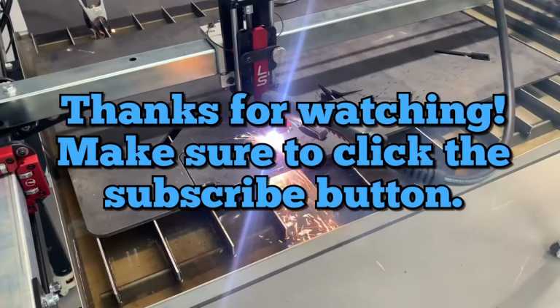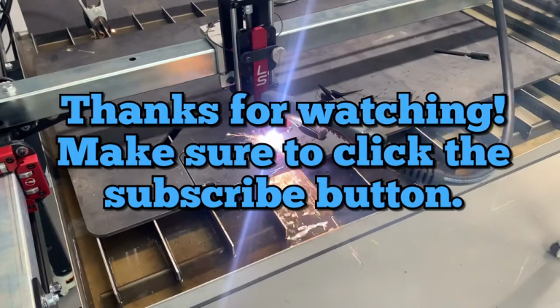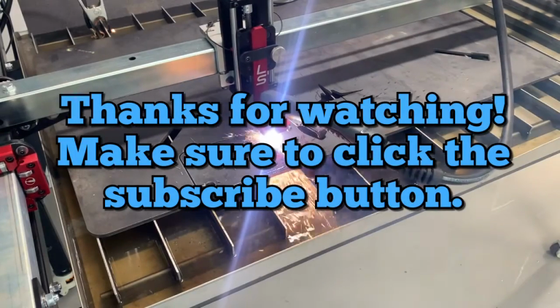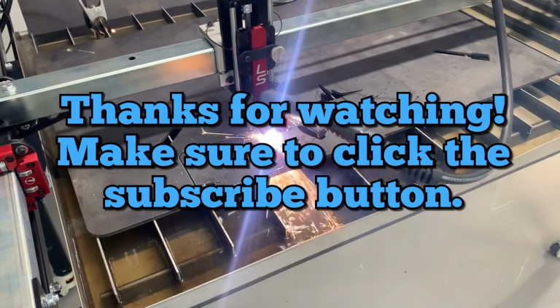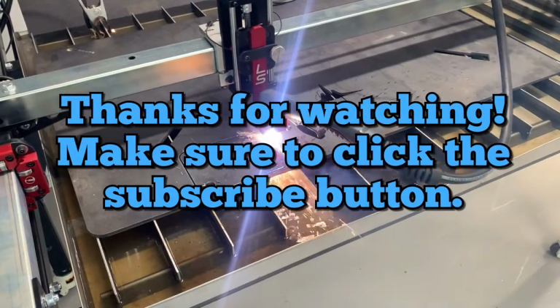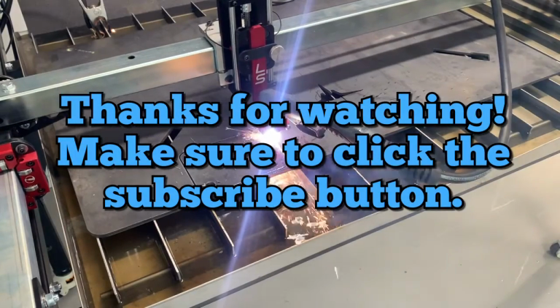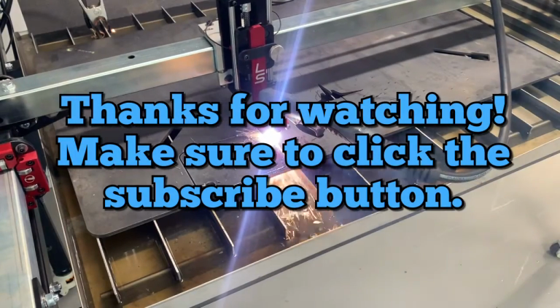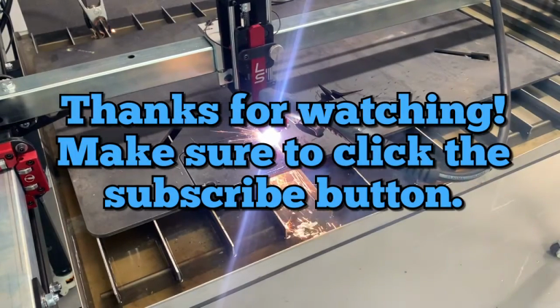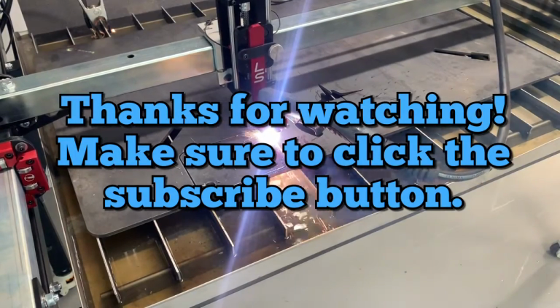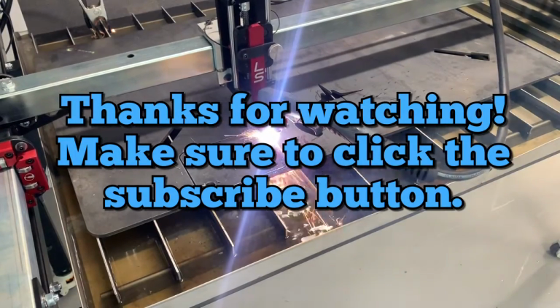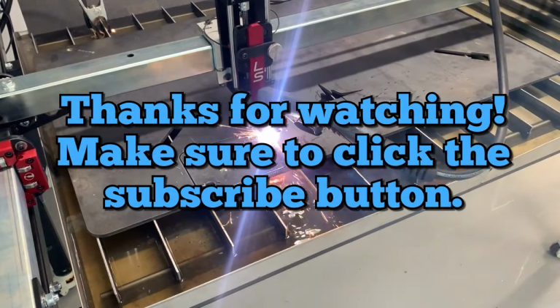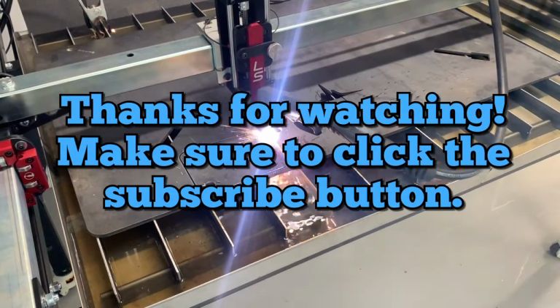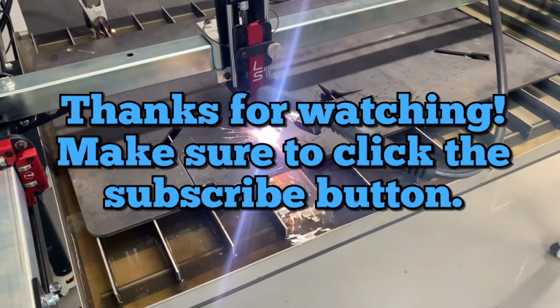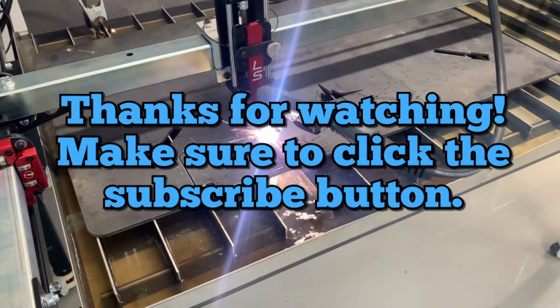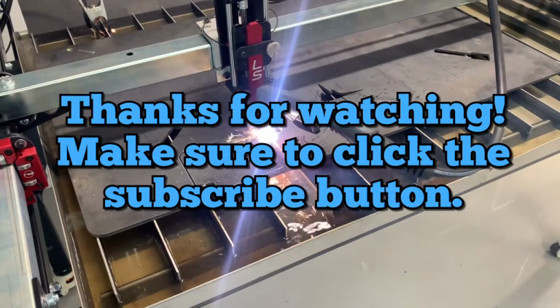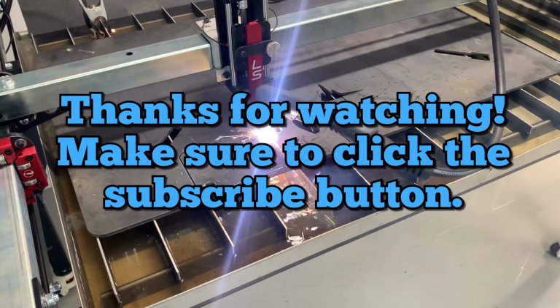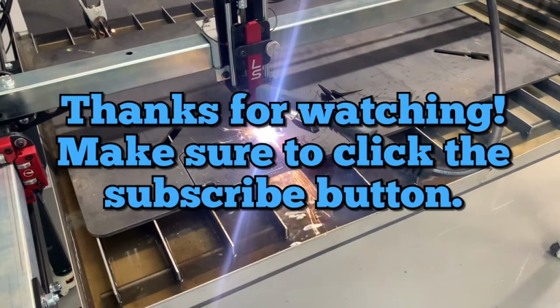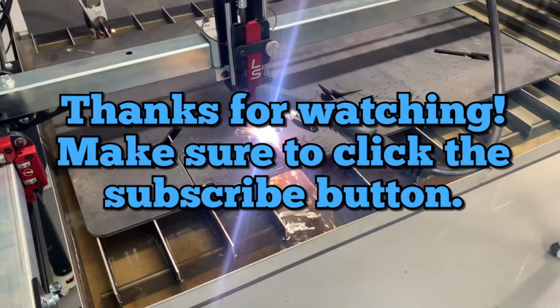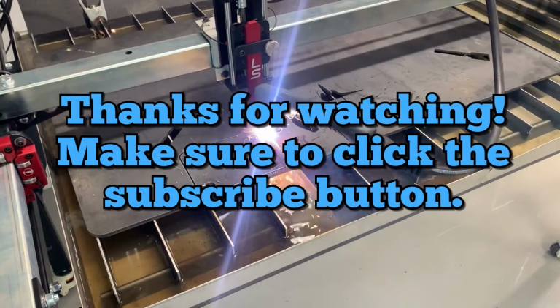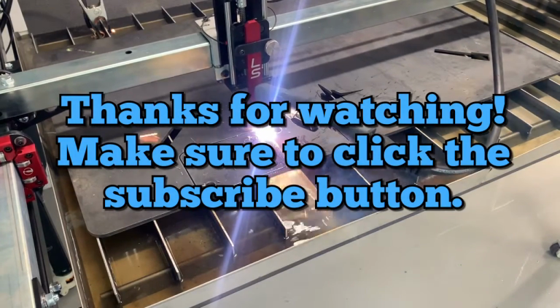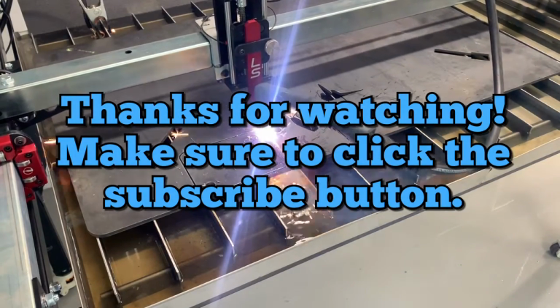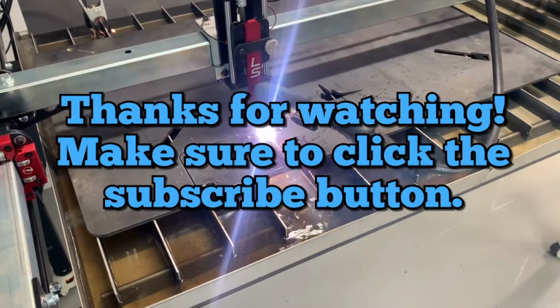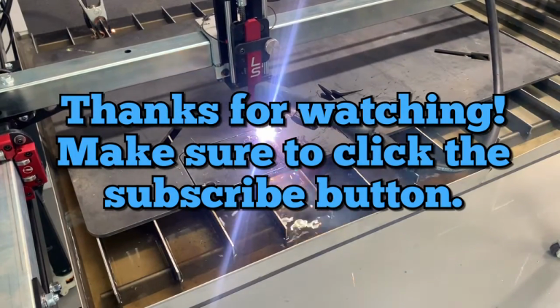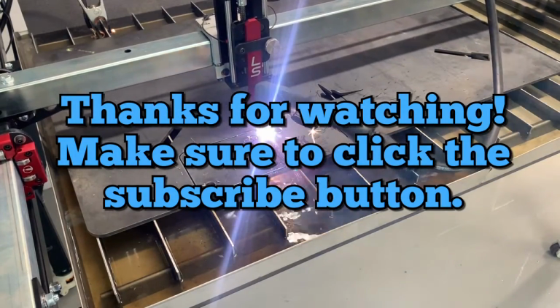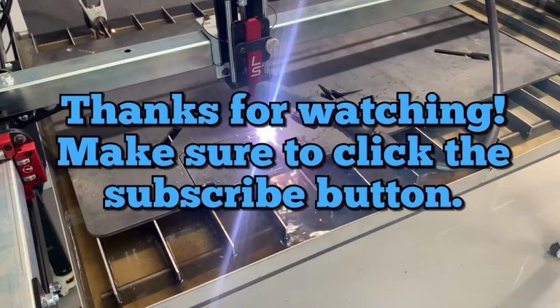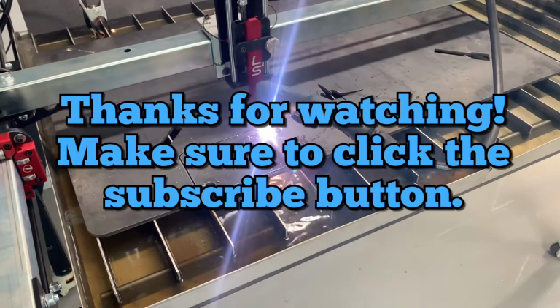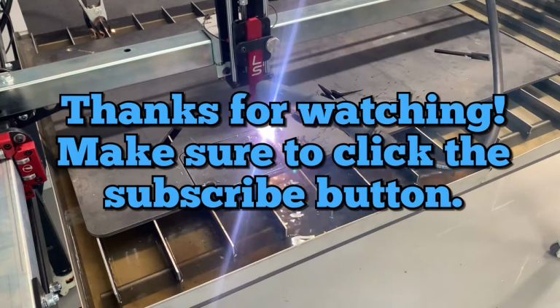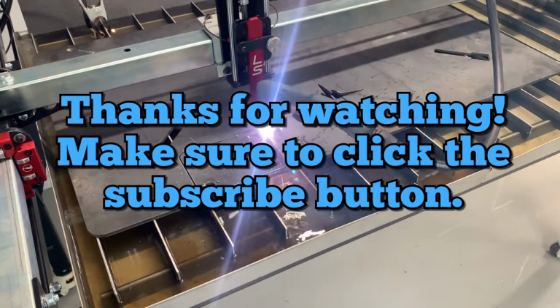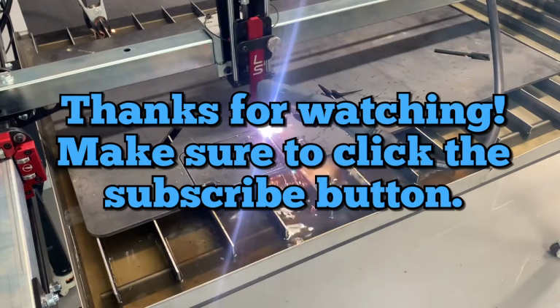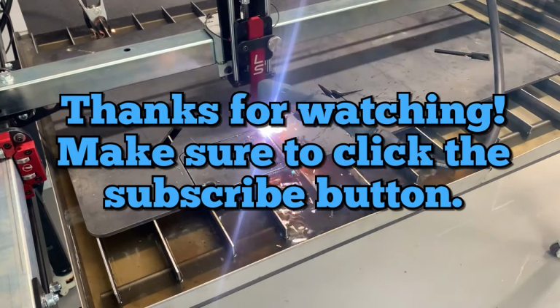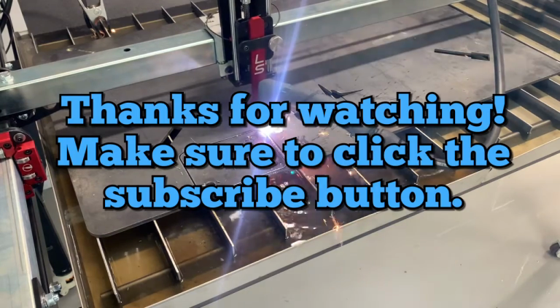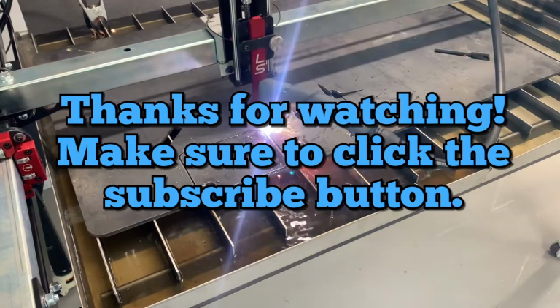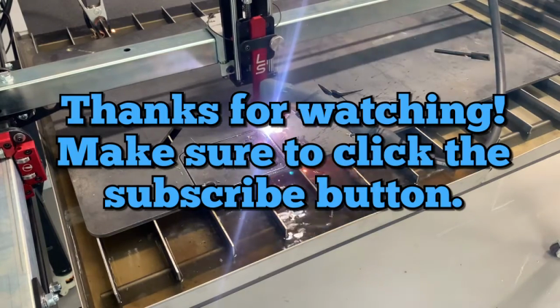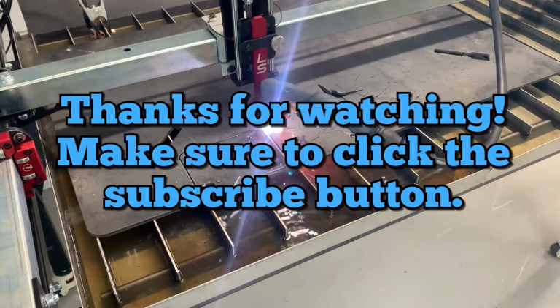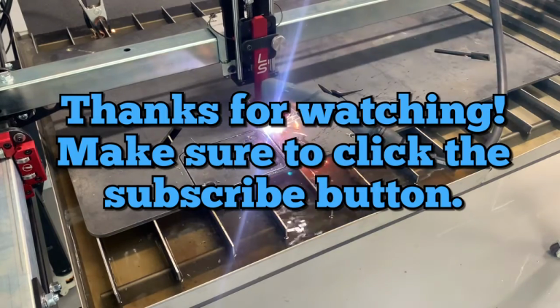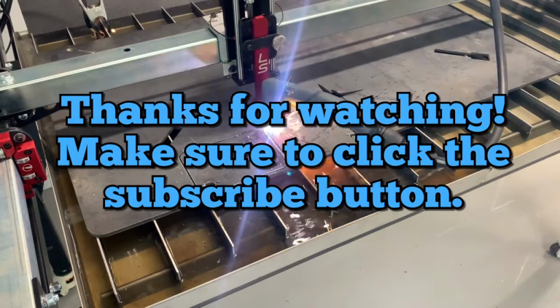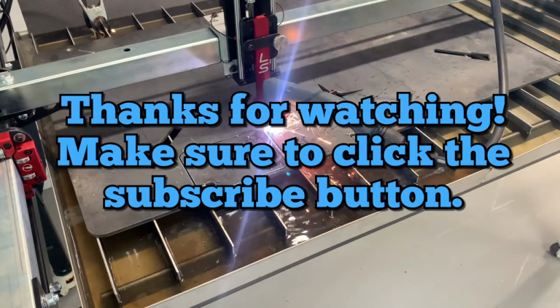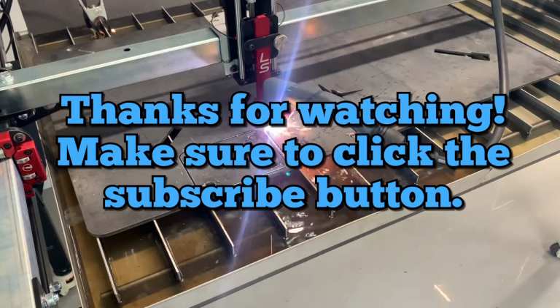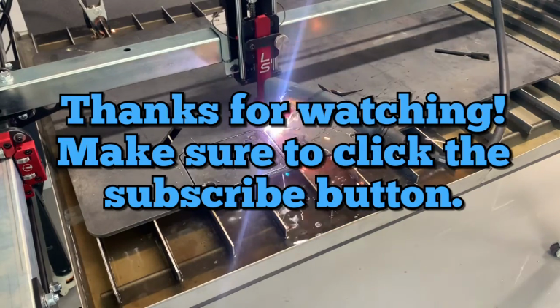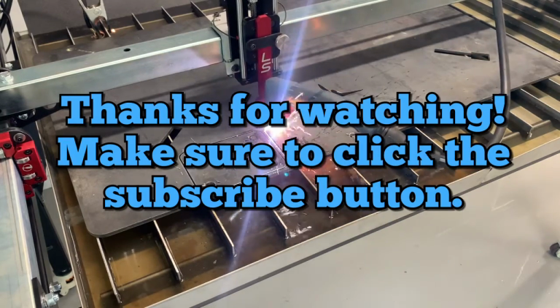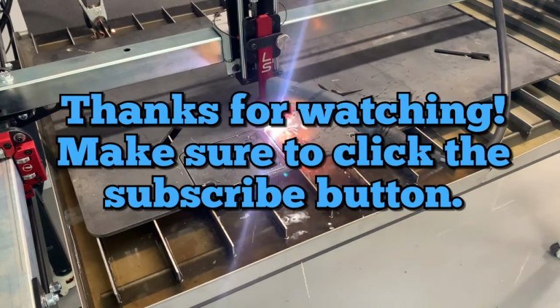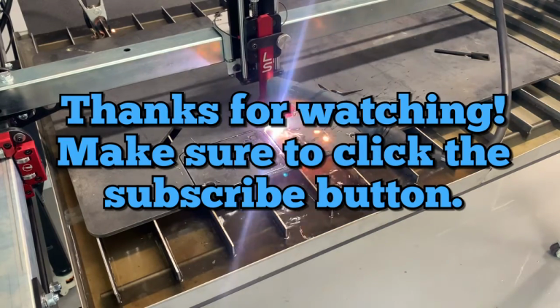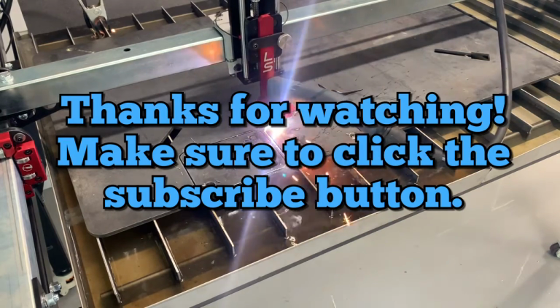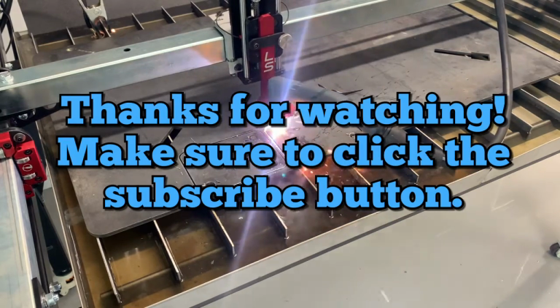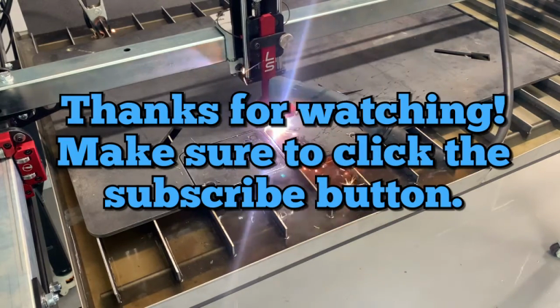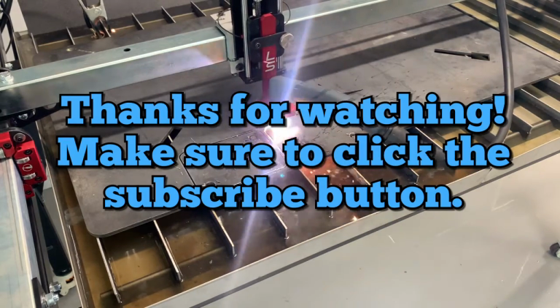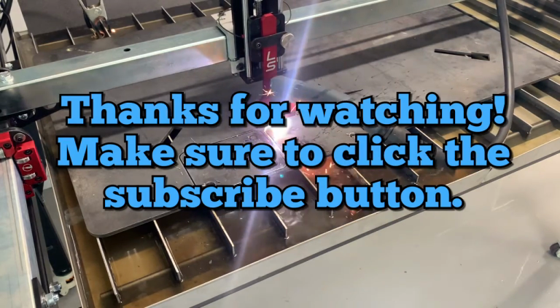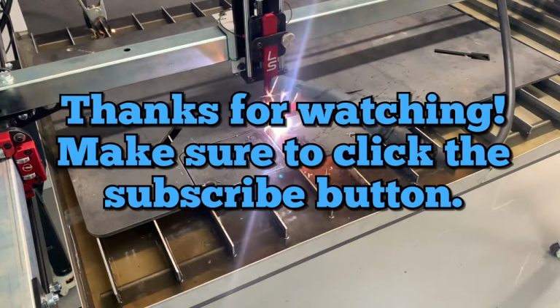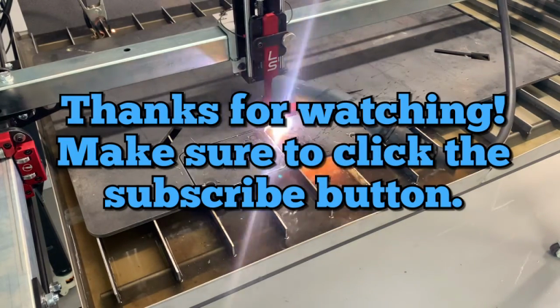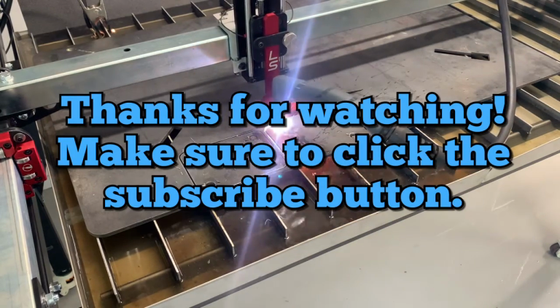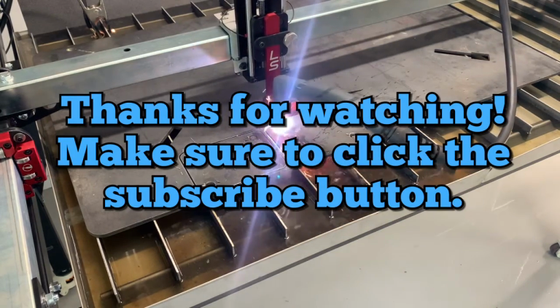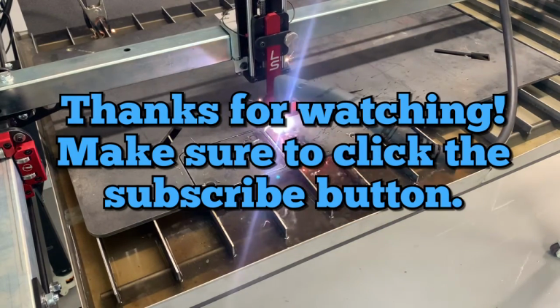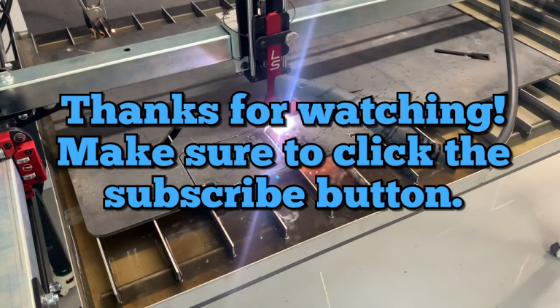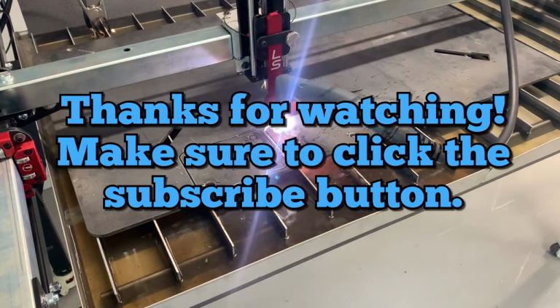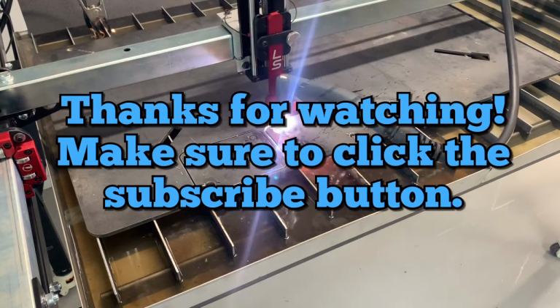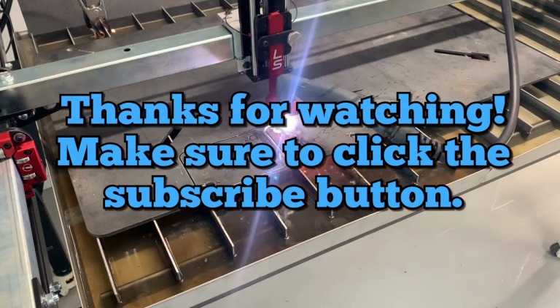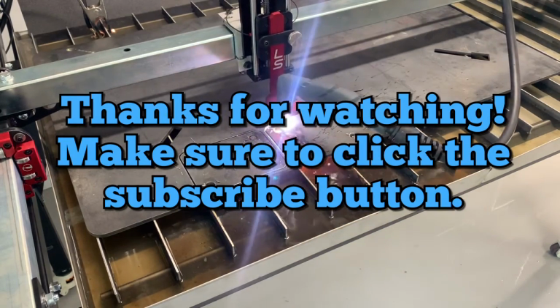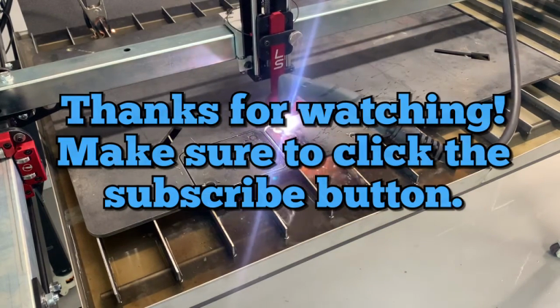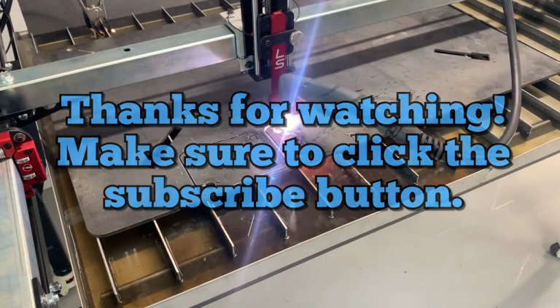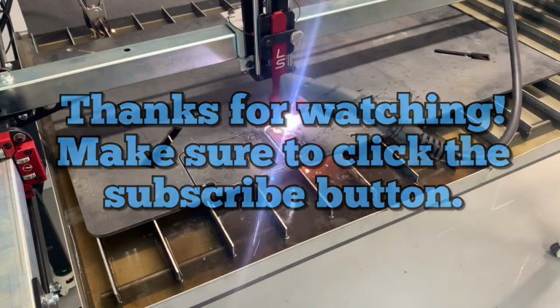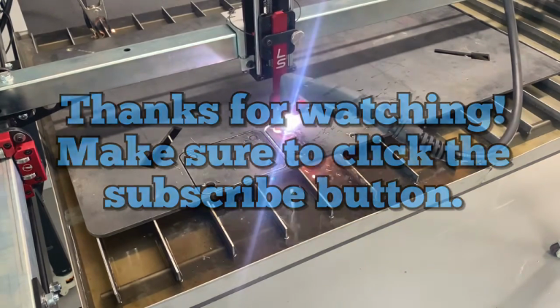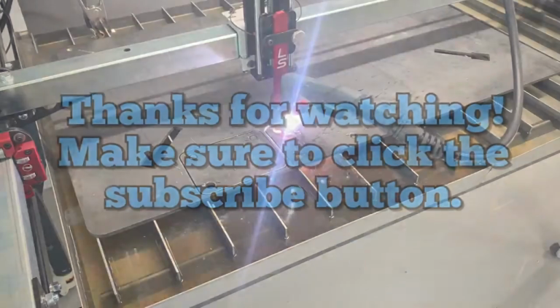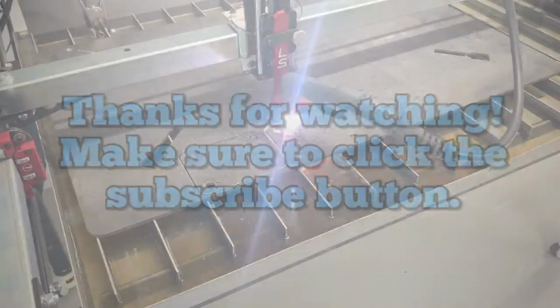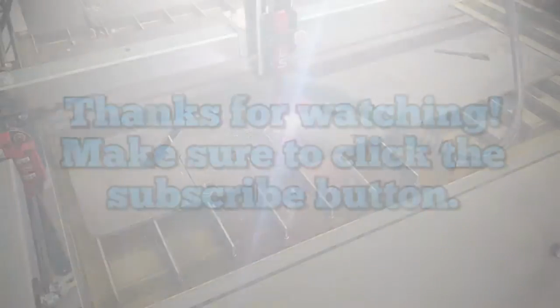Thanks again for joining us on this episode. Please don't forget to hit the like and subscribe buttons below — we'll see you in the next episode, take care of yourself.